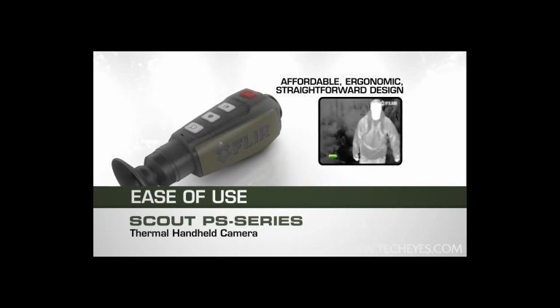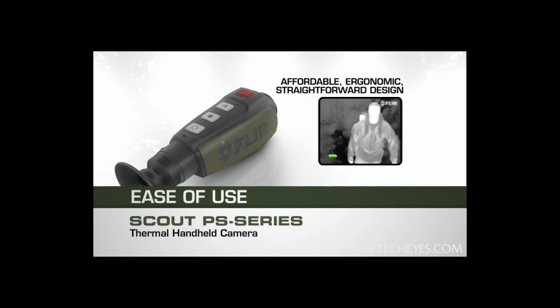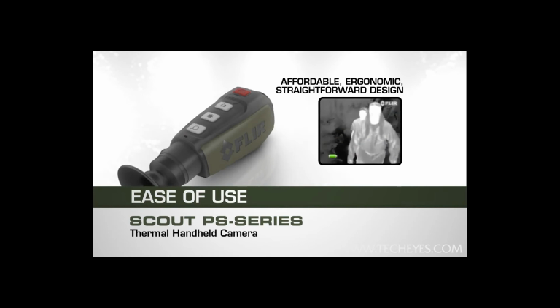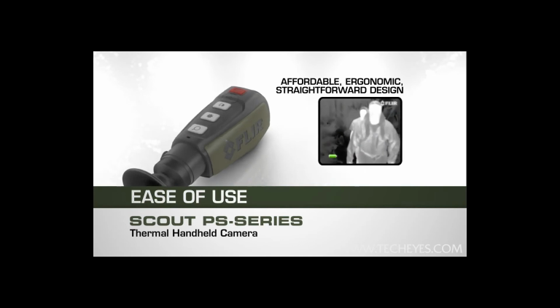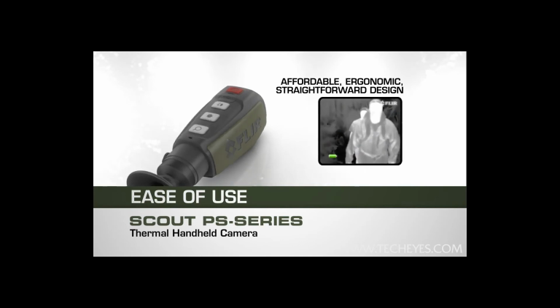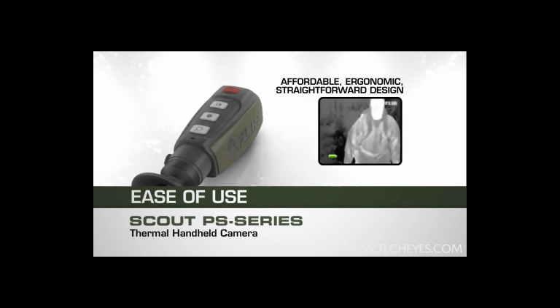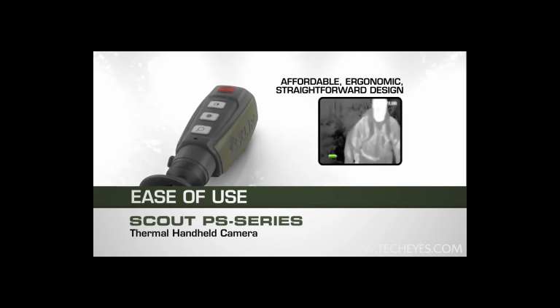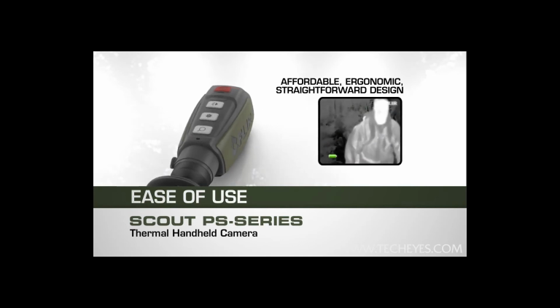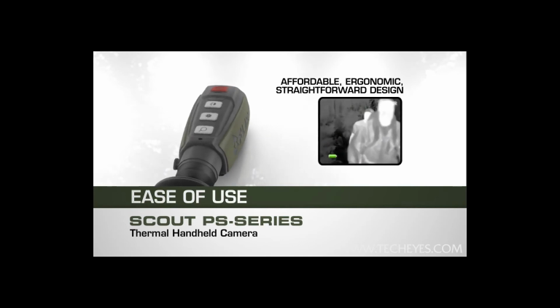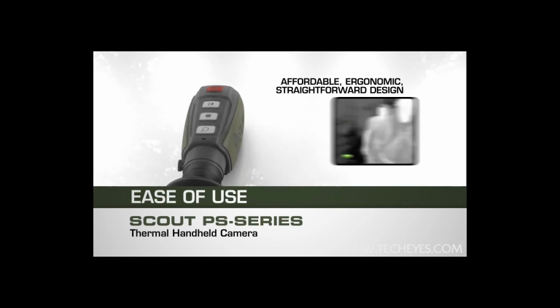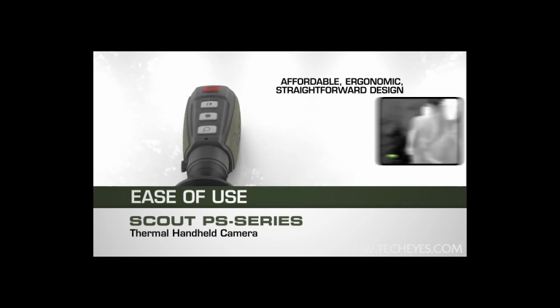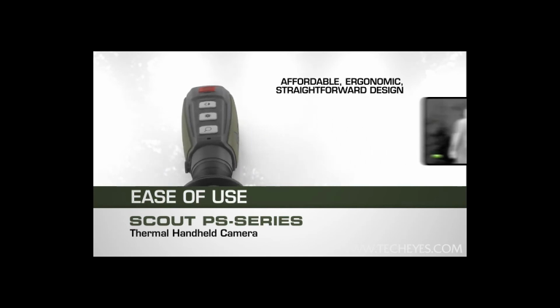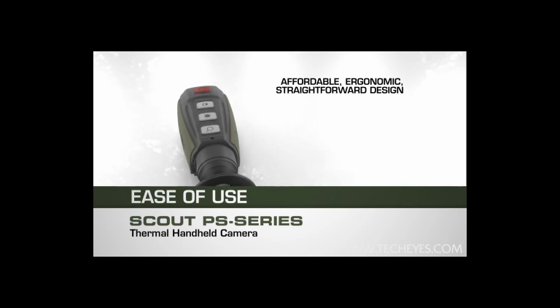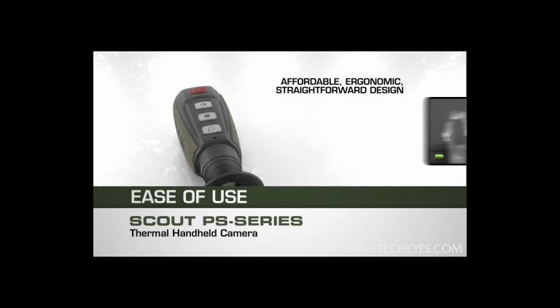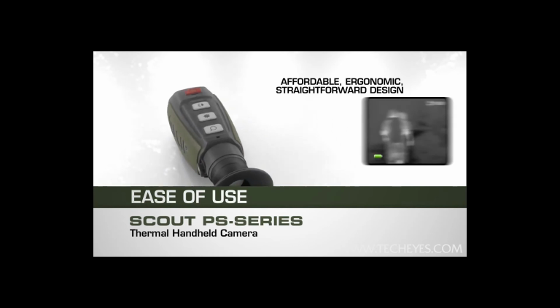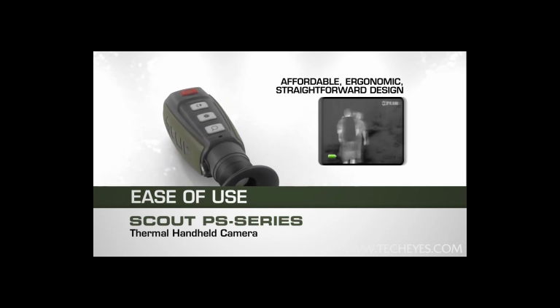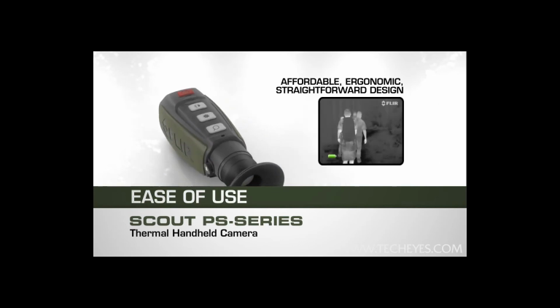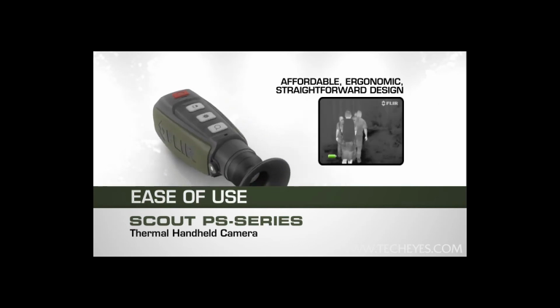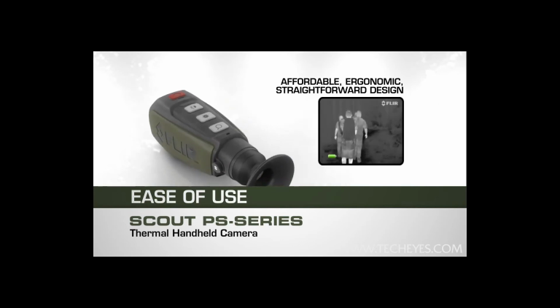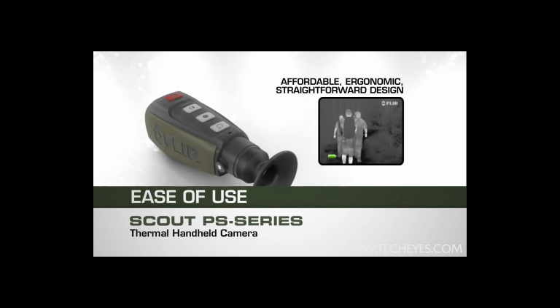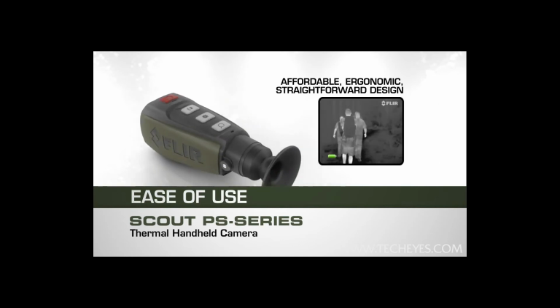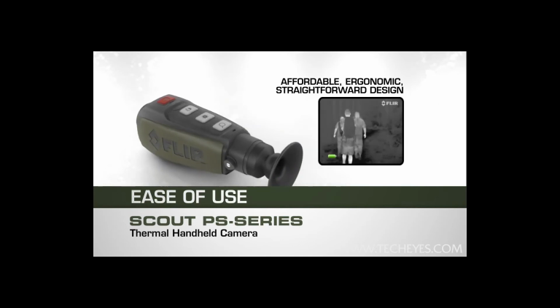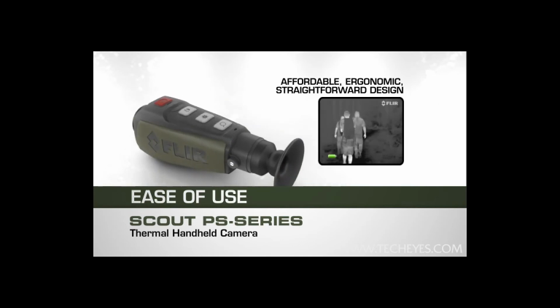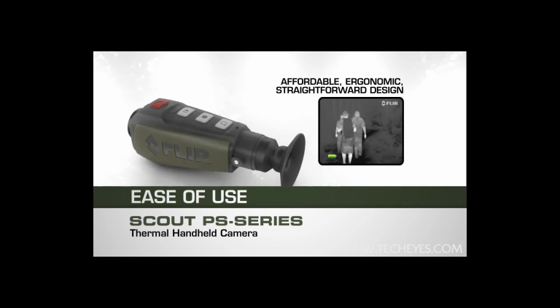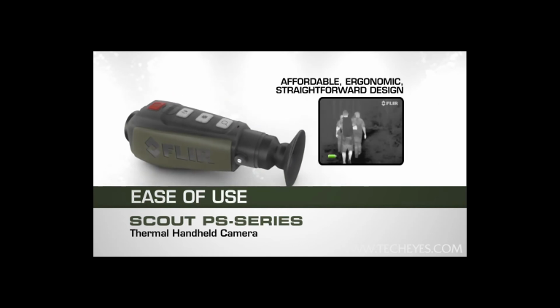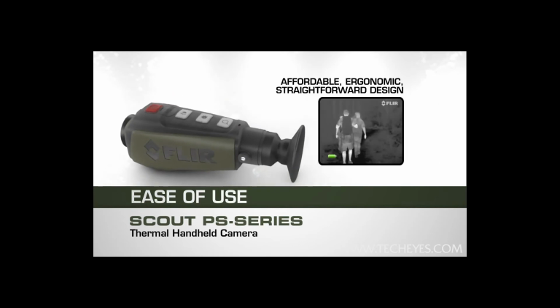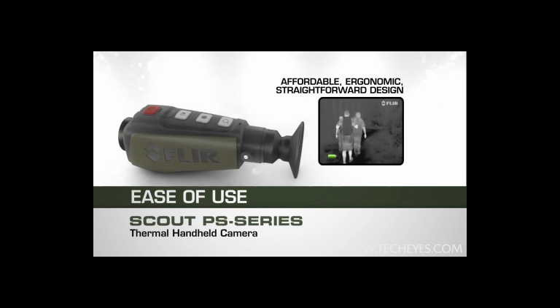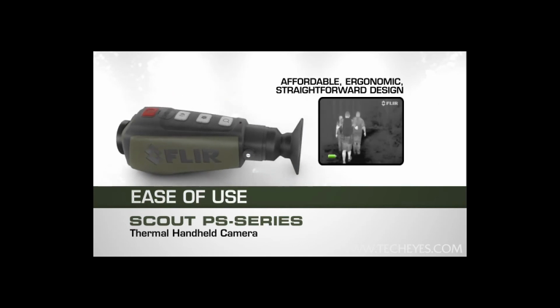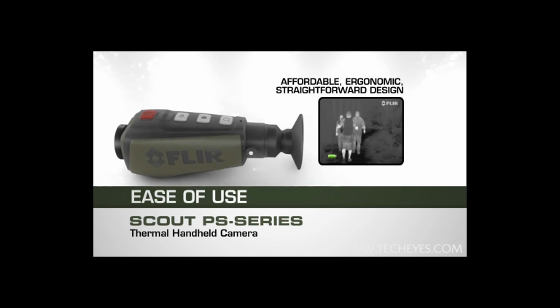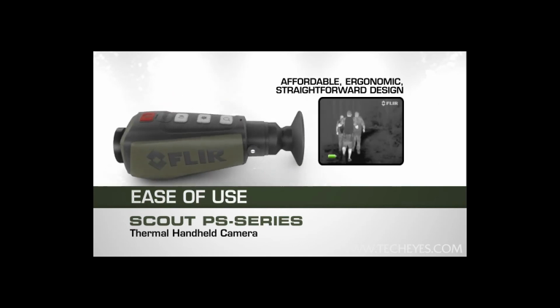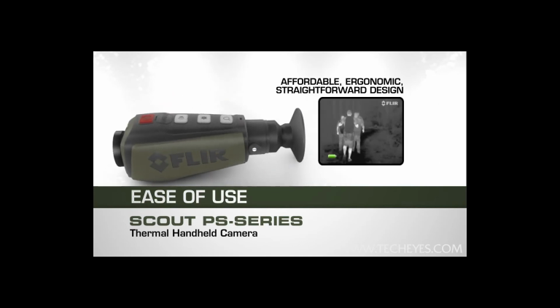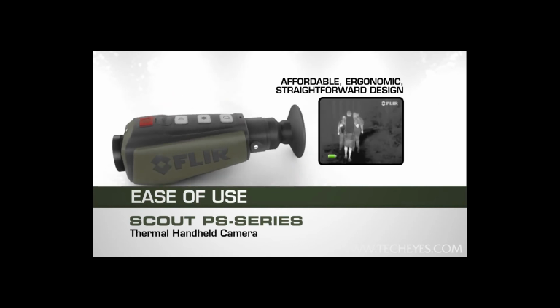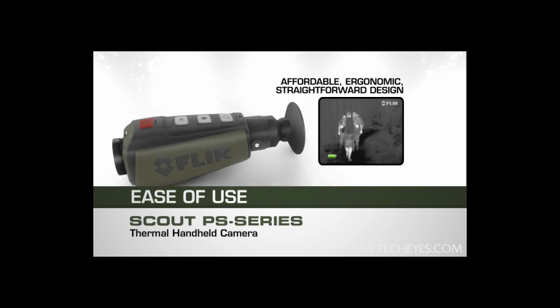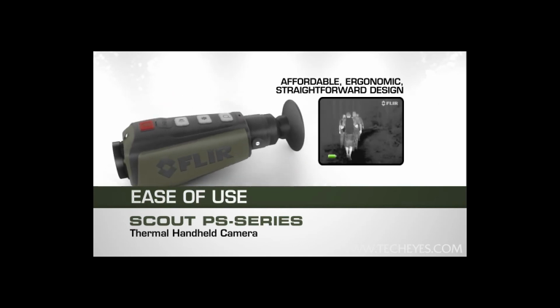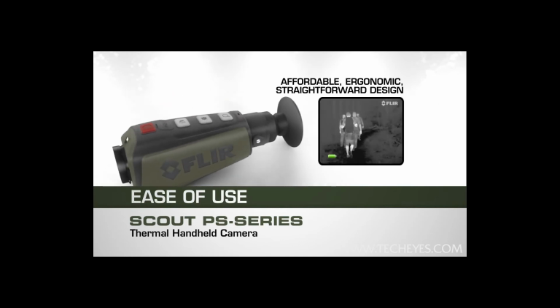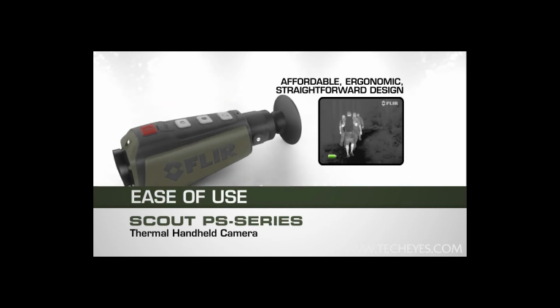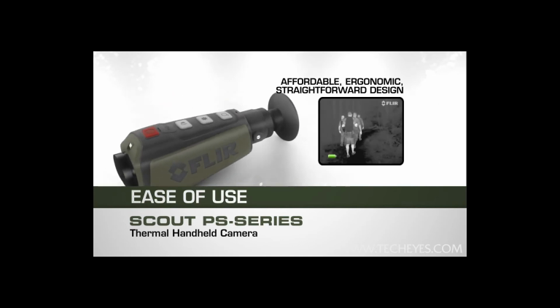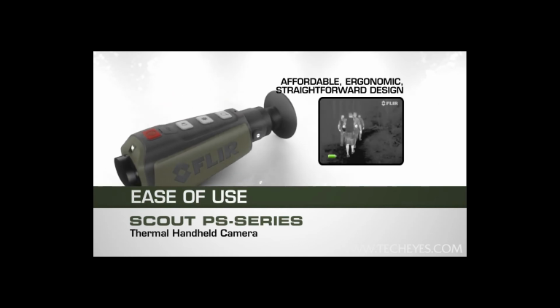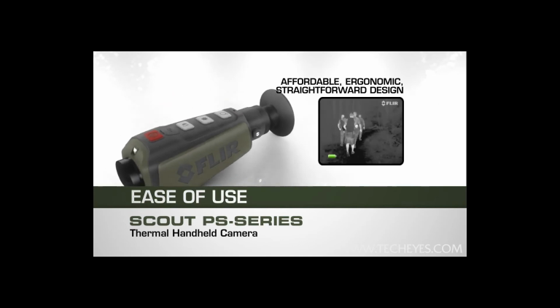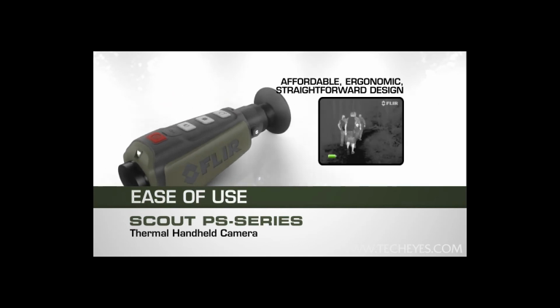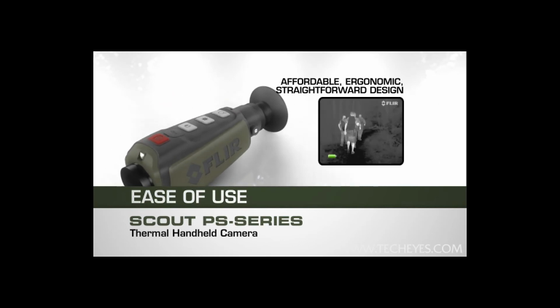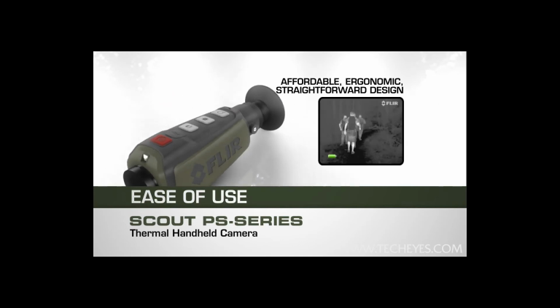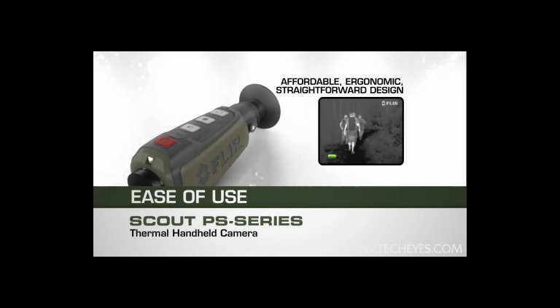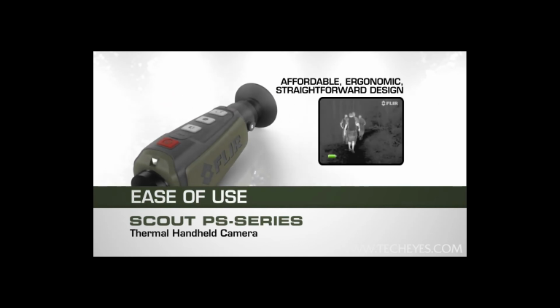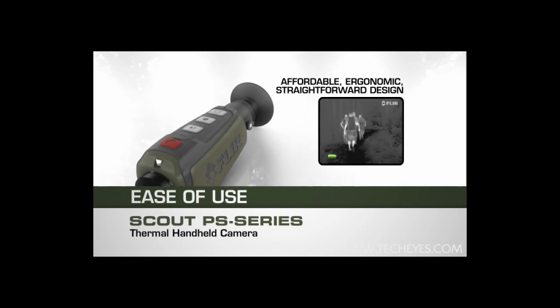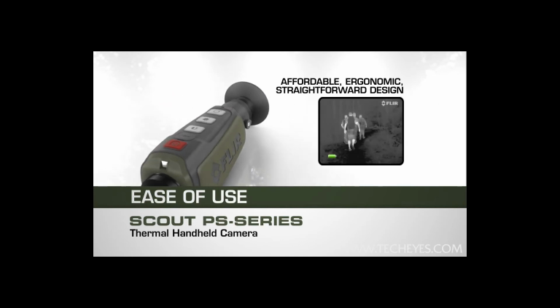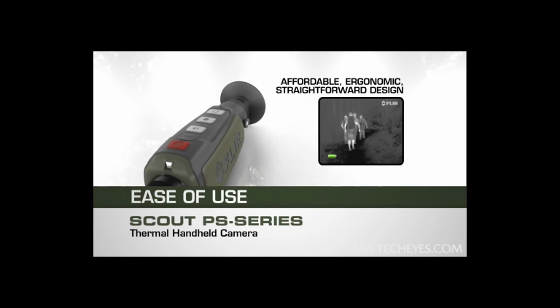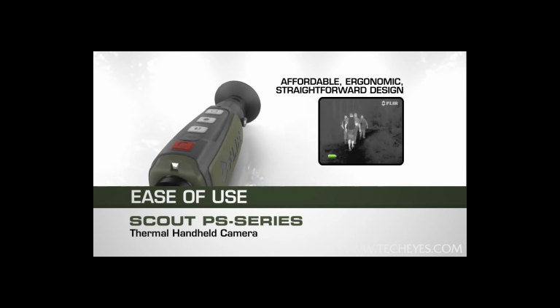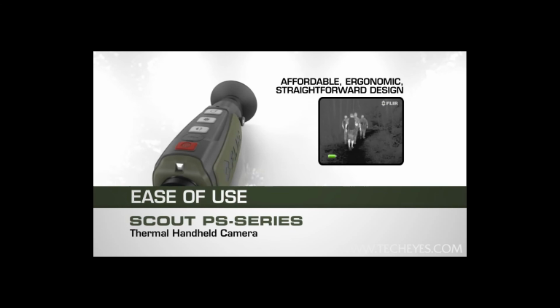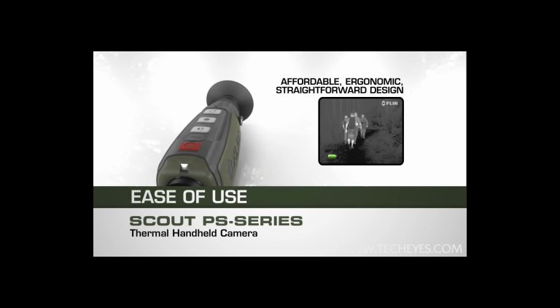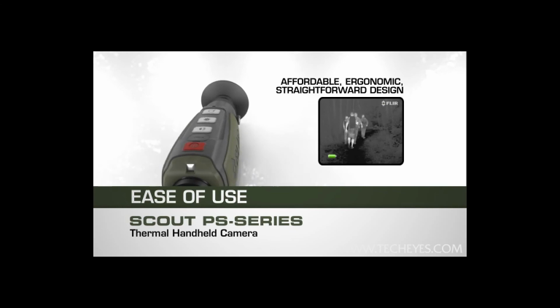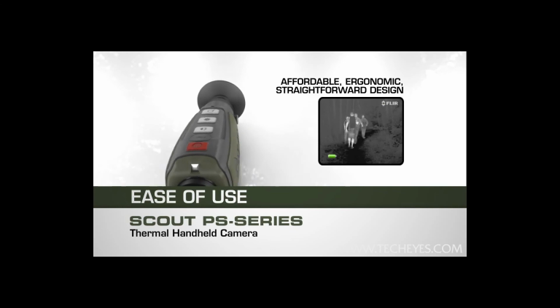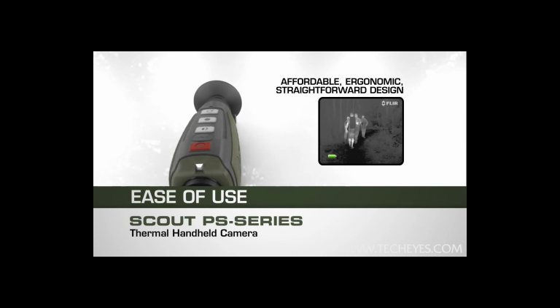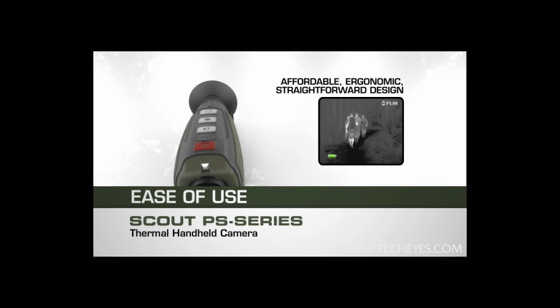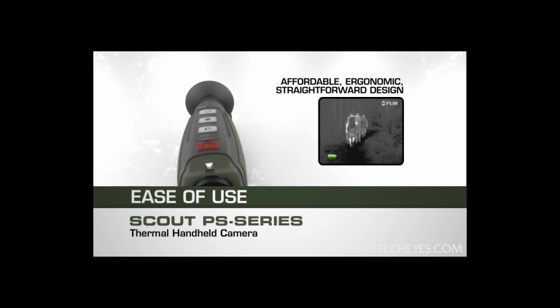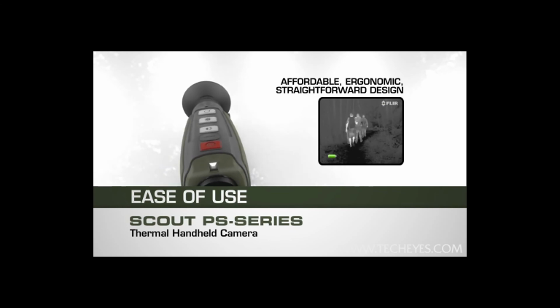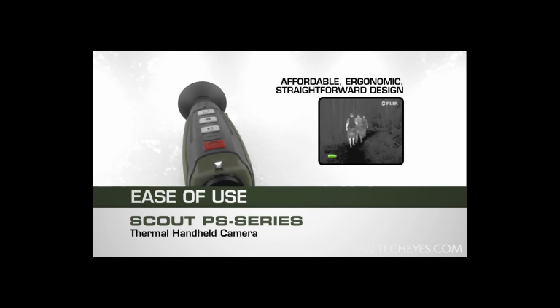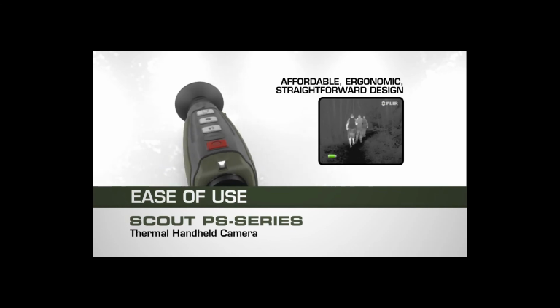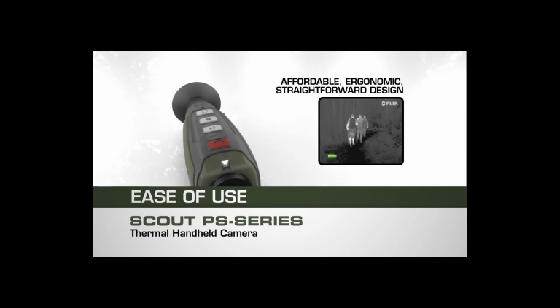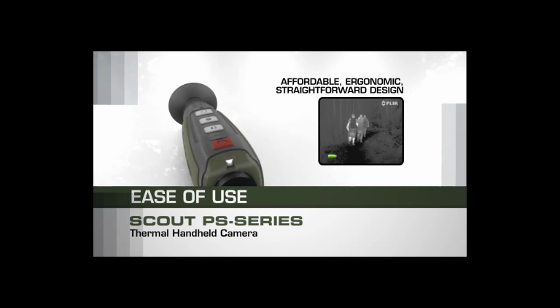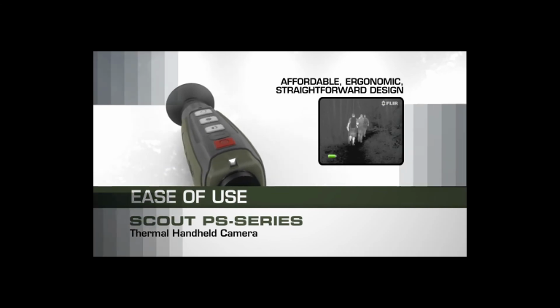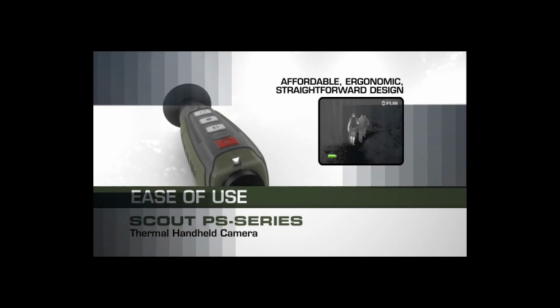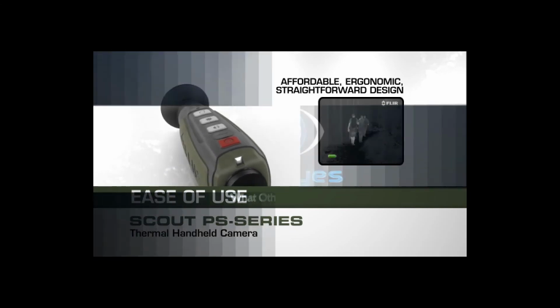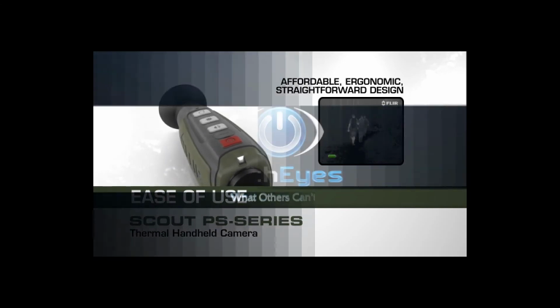The power of FLIR technology in an affordable, ergonomic, and straightforward design. Compact and so easy to use, you don't even have to read the manual.